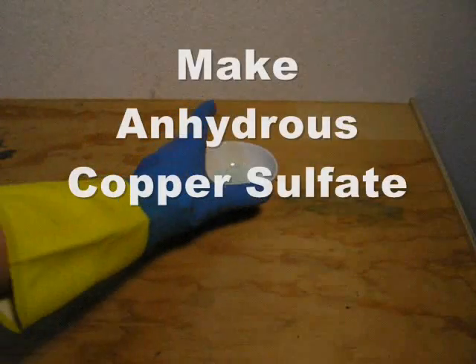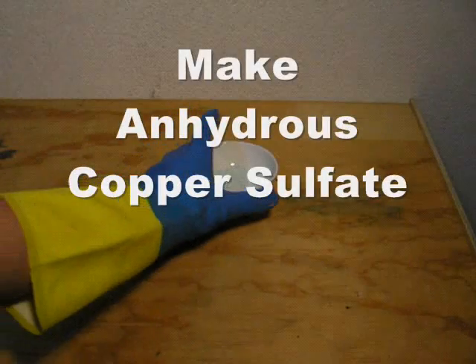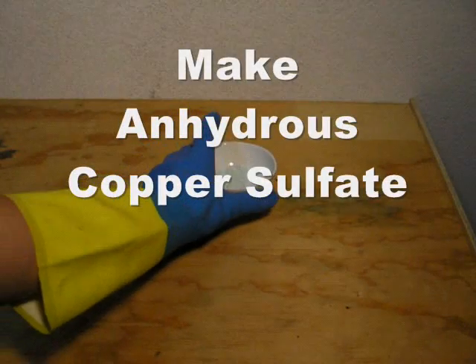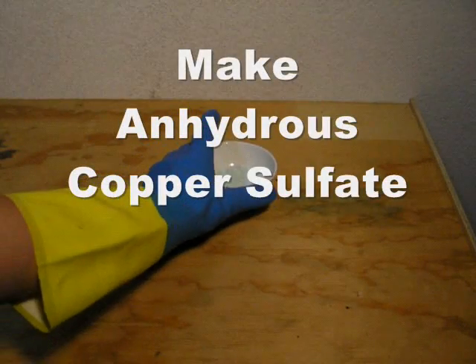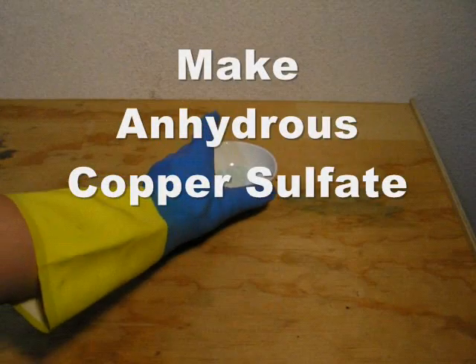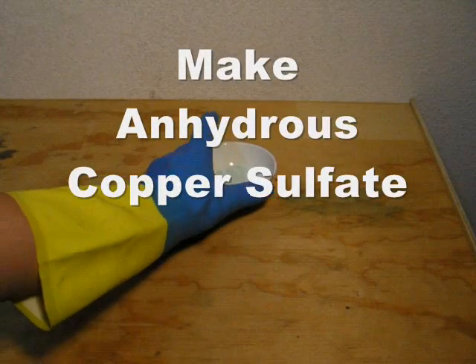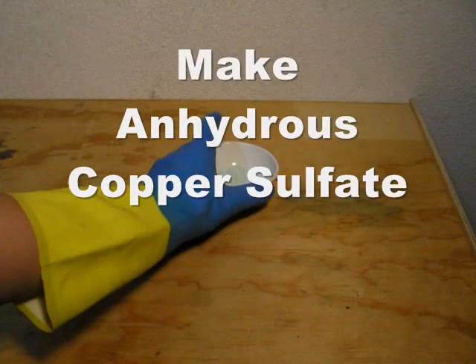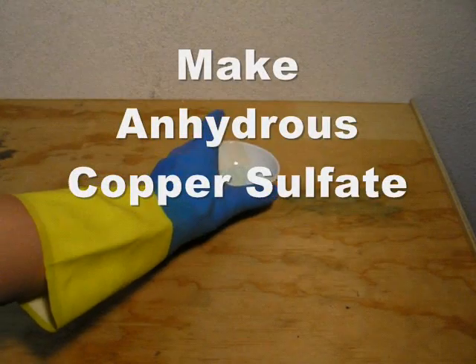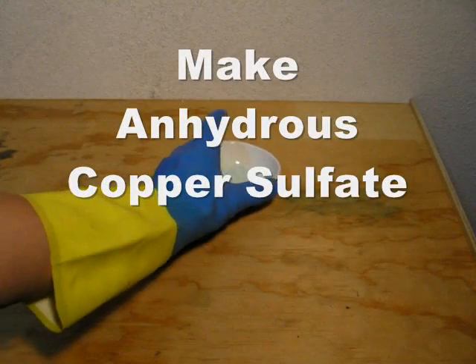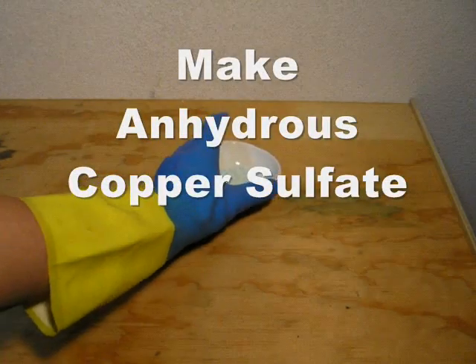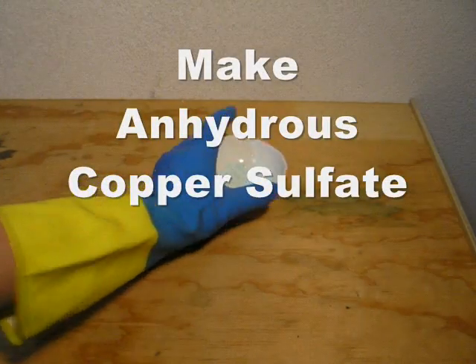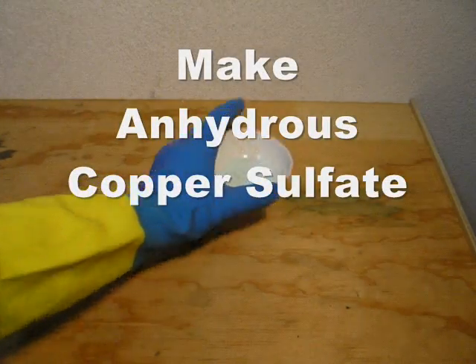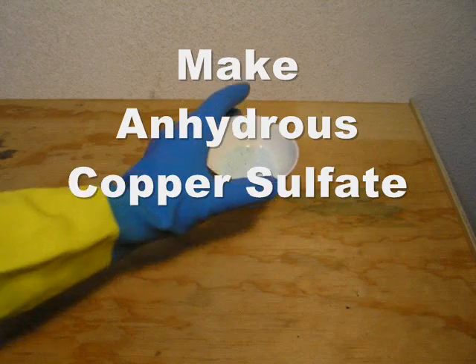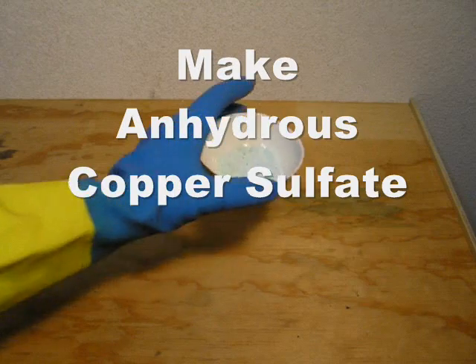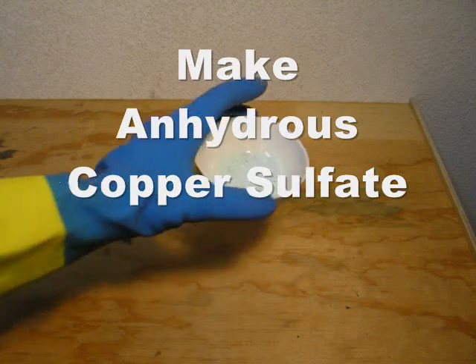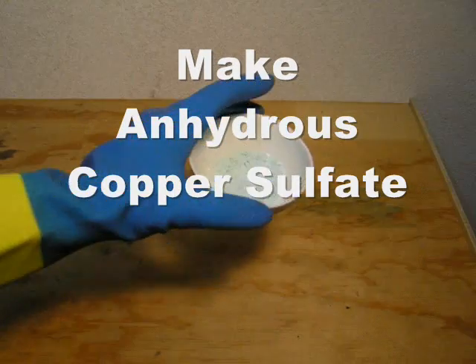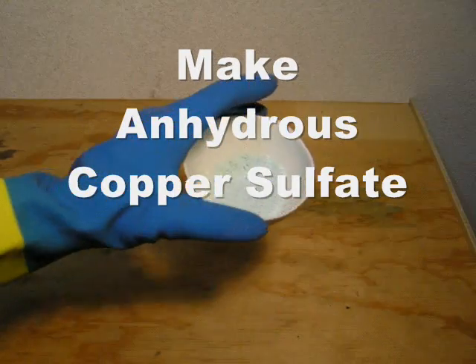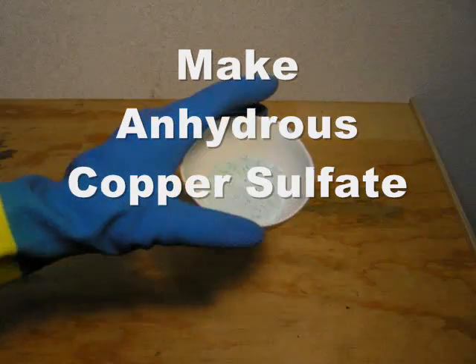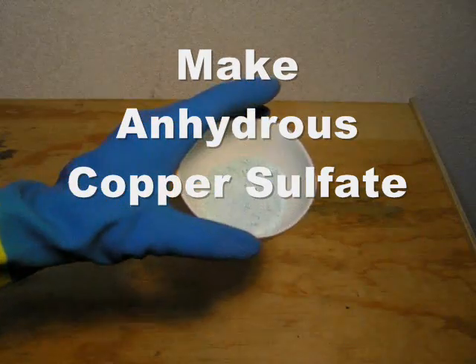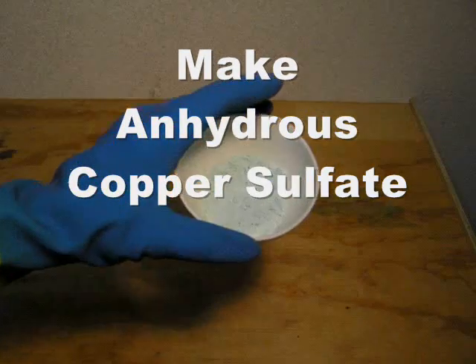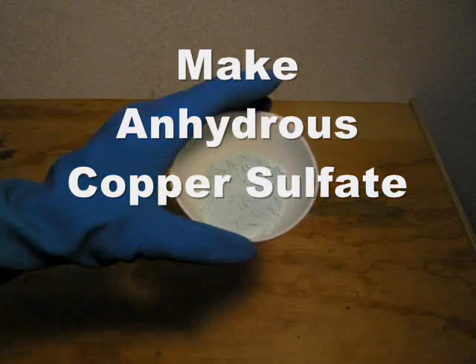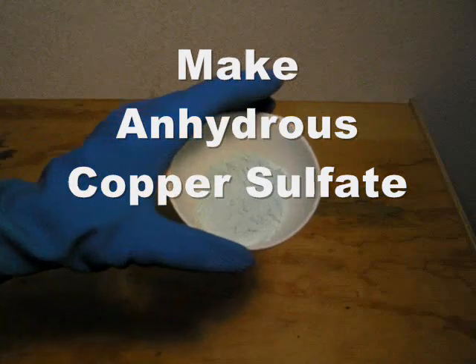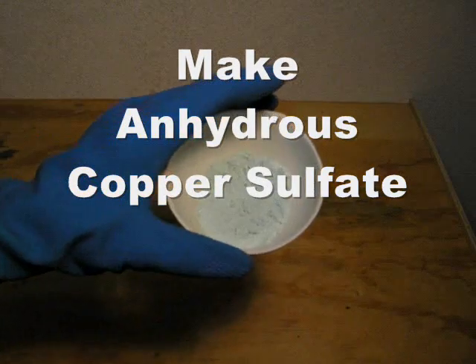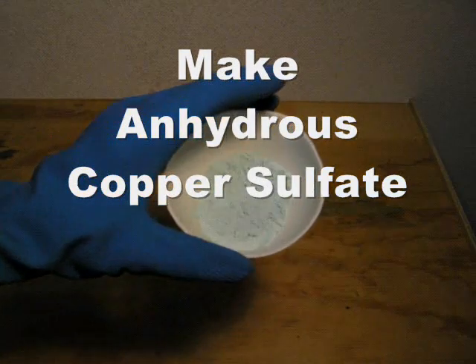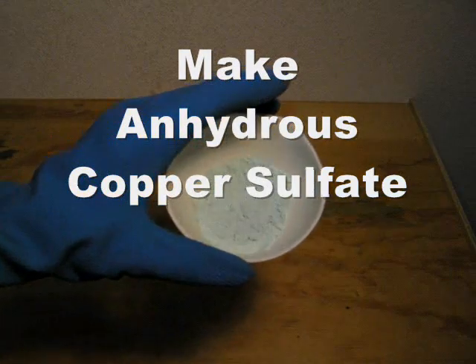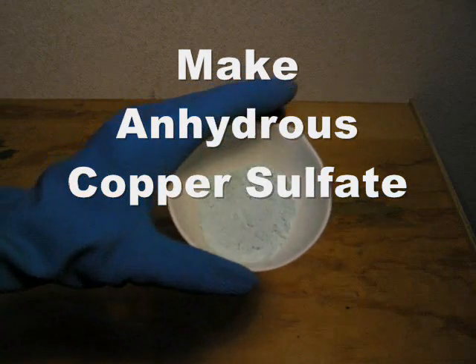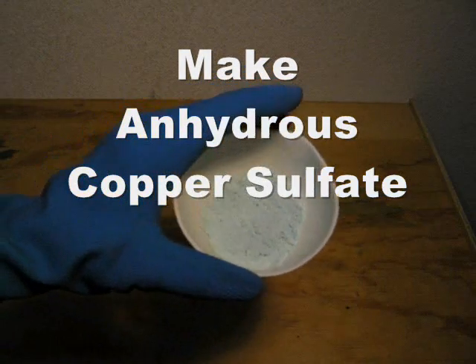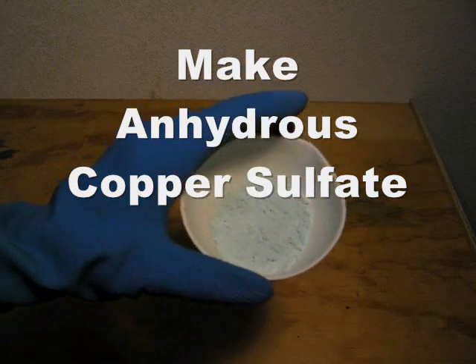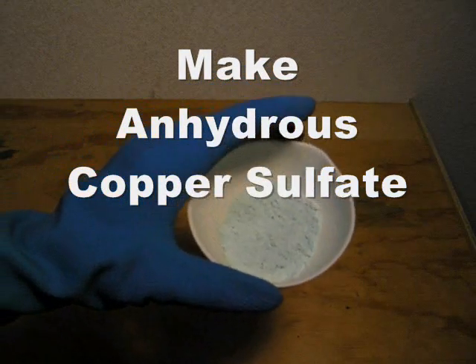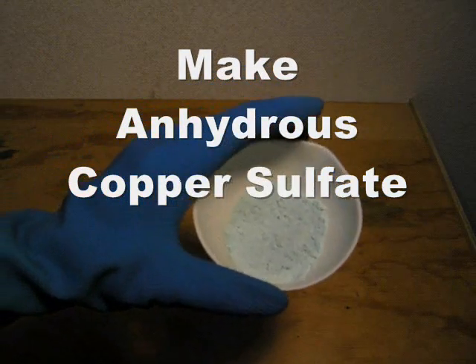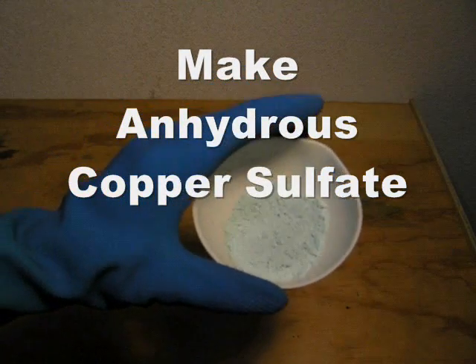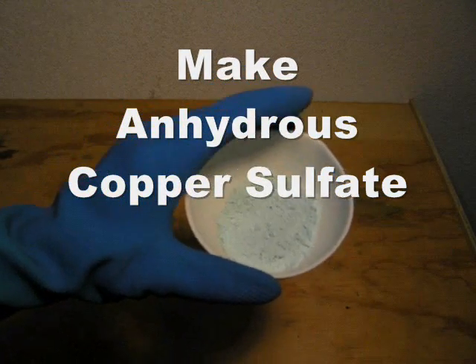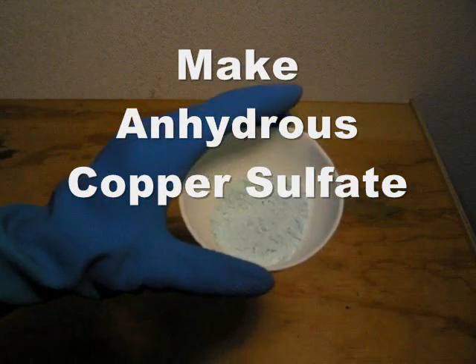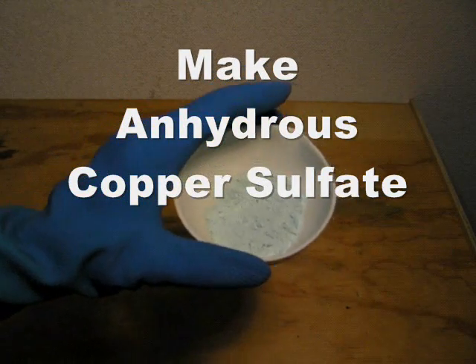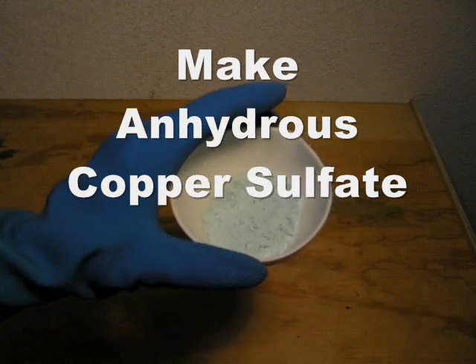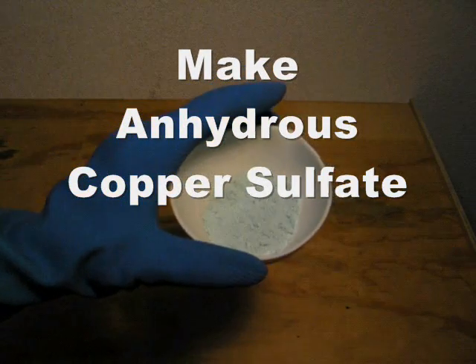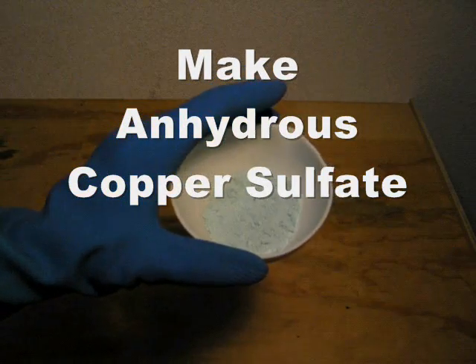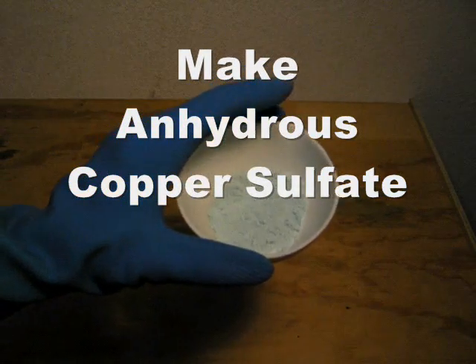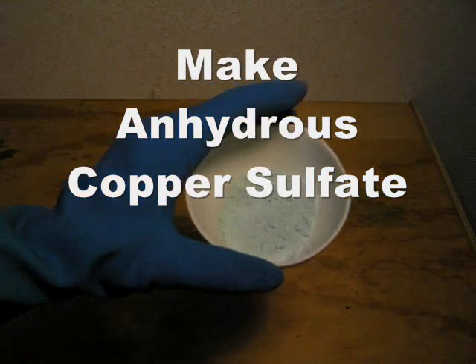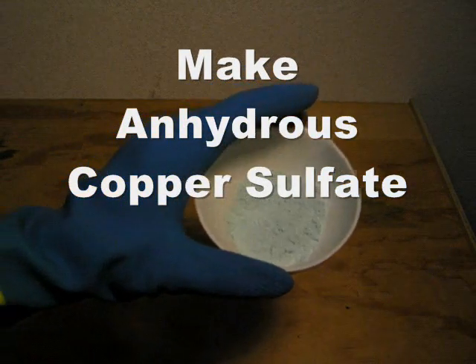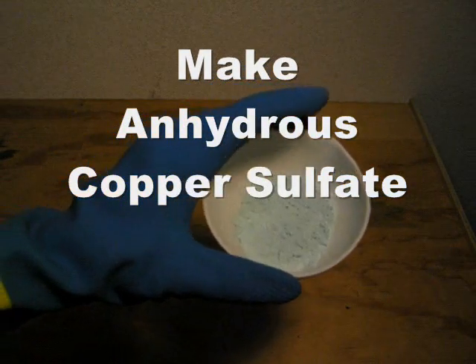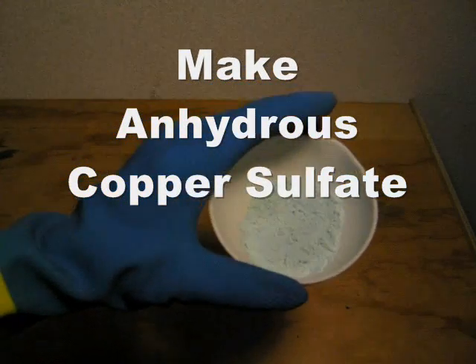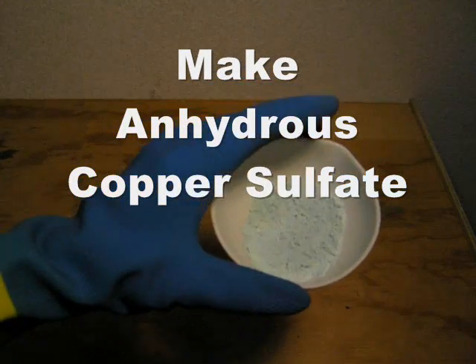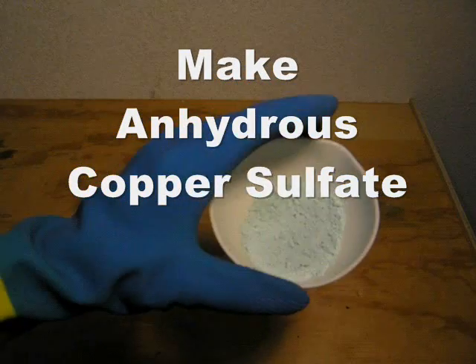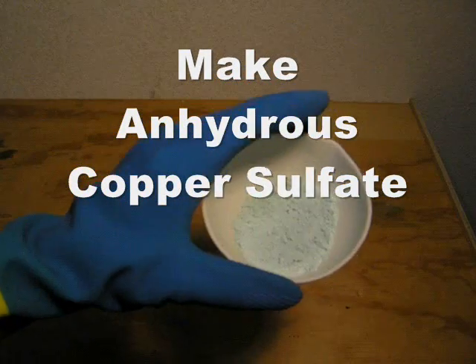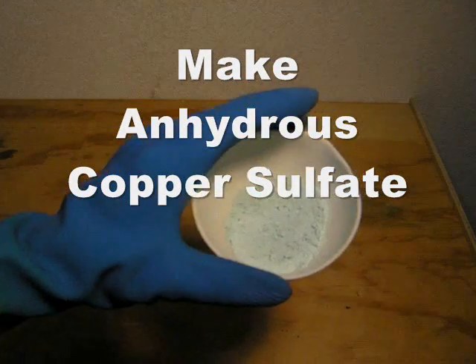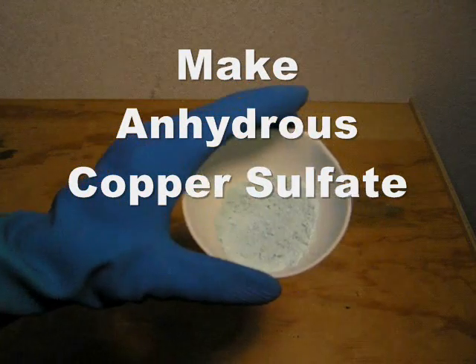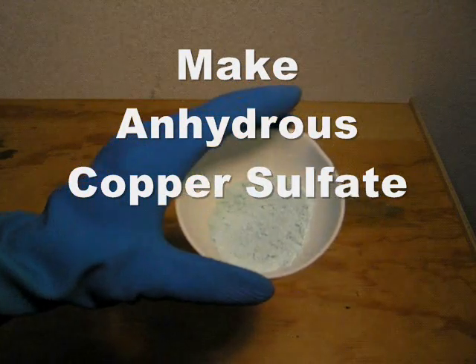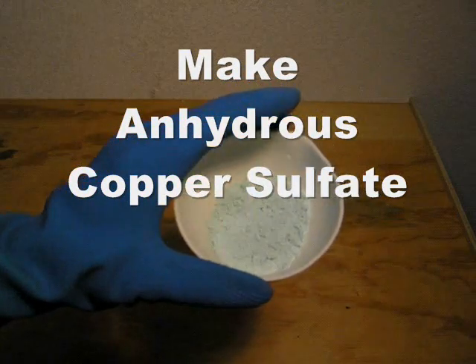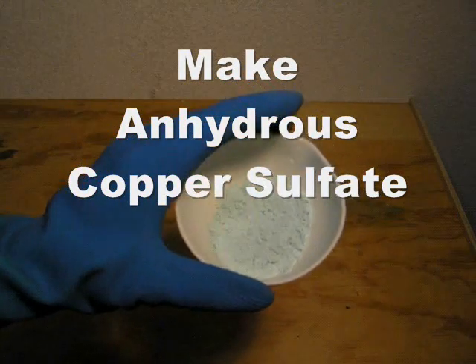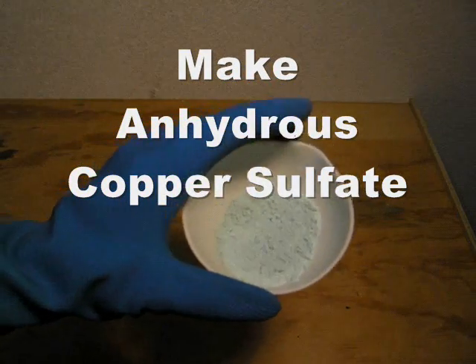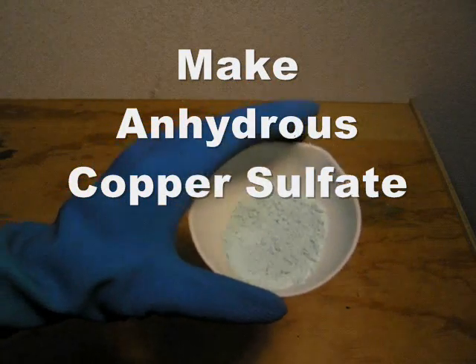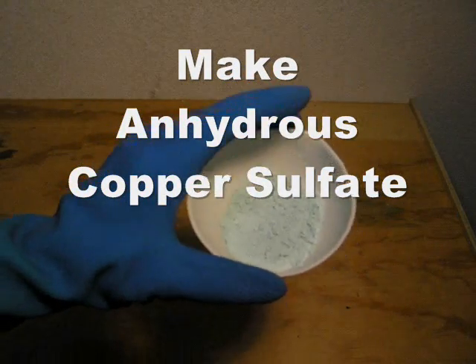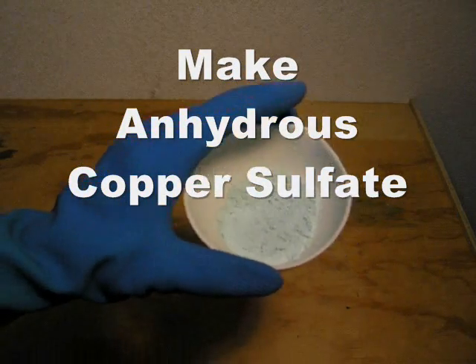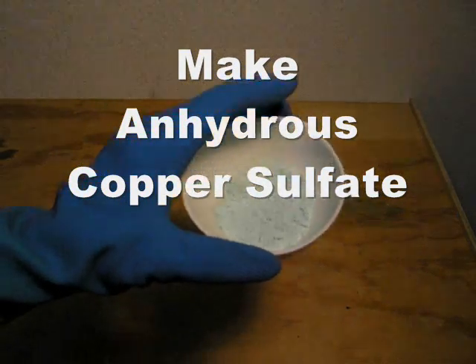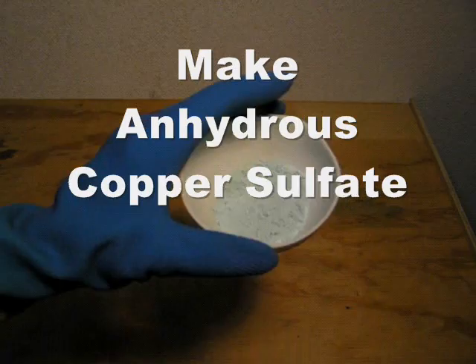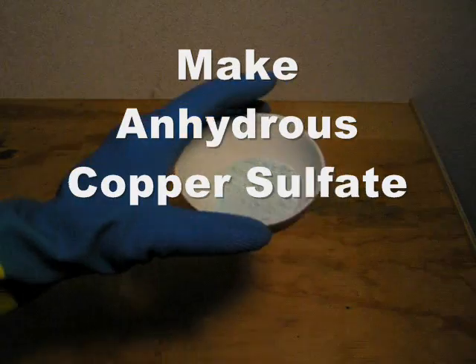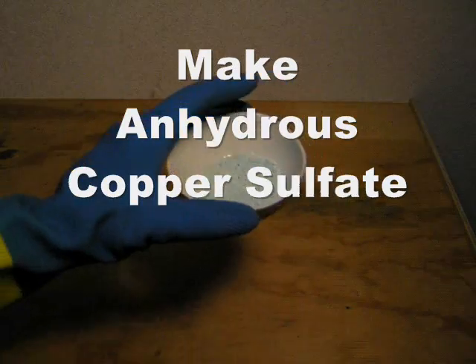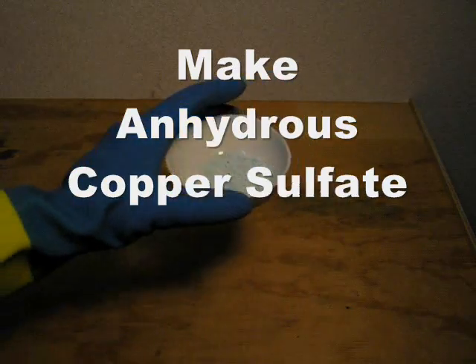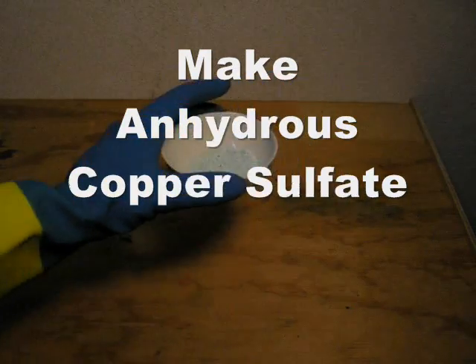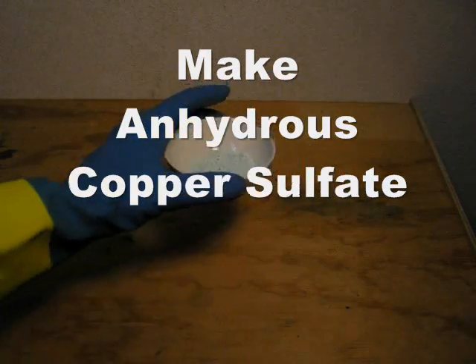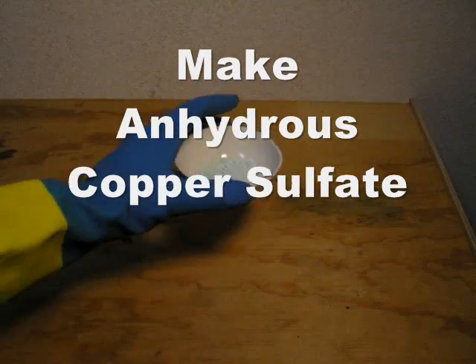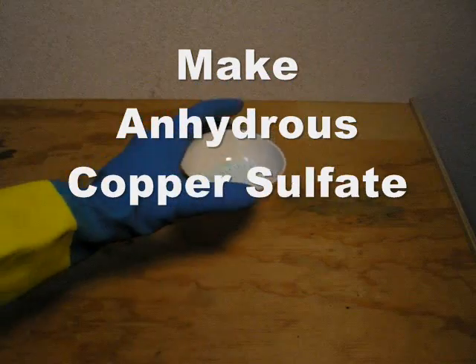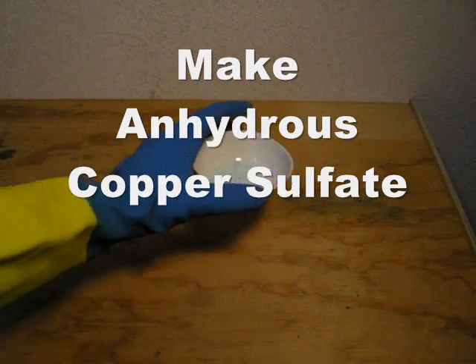Welcome to Paradox Home Chemistry. In this video, I'll show you how to make anhydrous copper sulfate by heating copper sulfate pentahydrate.